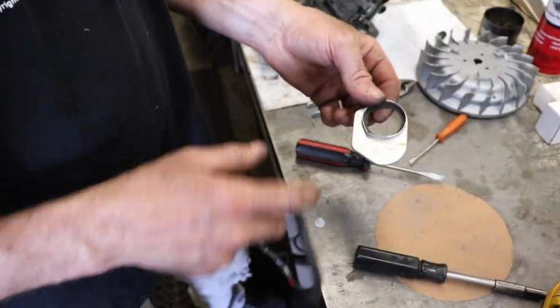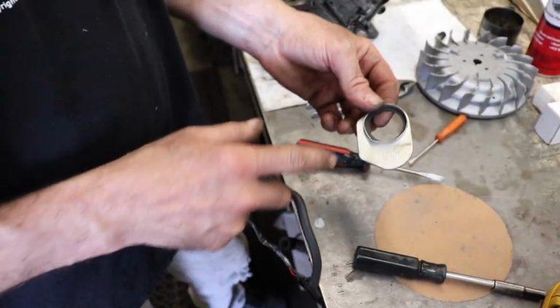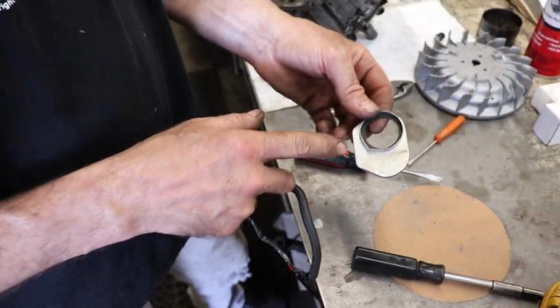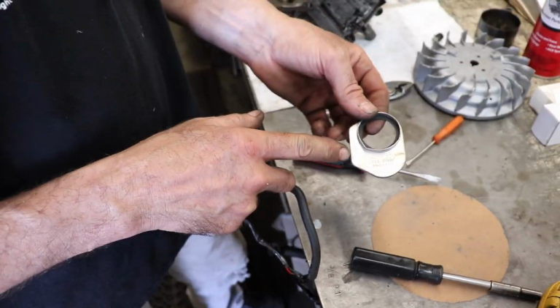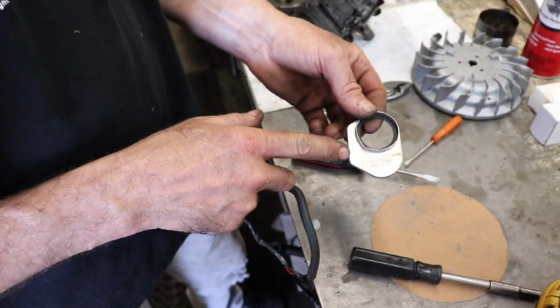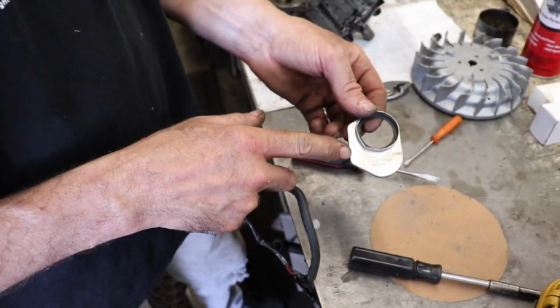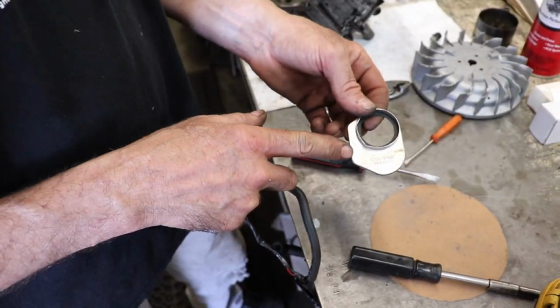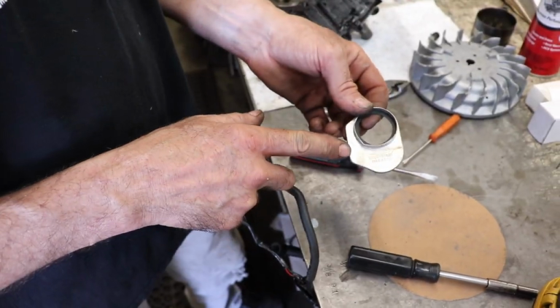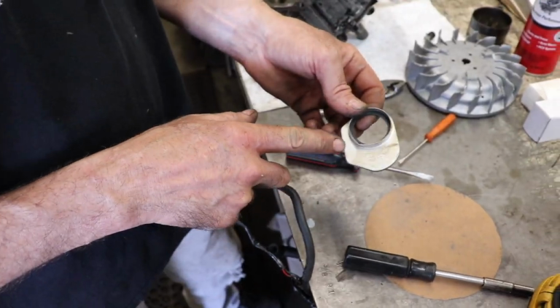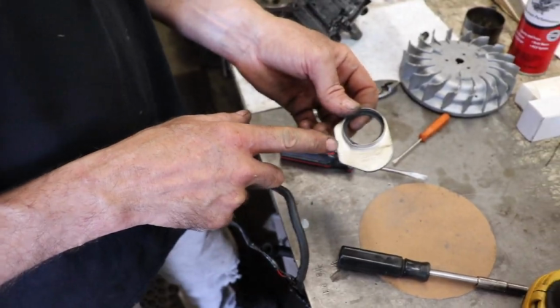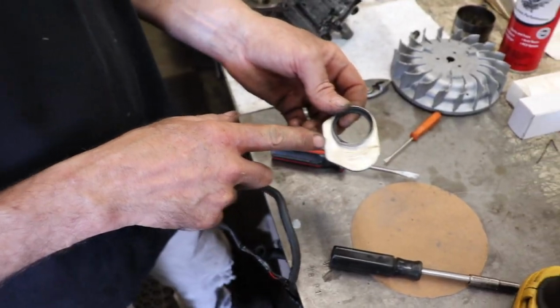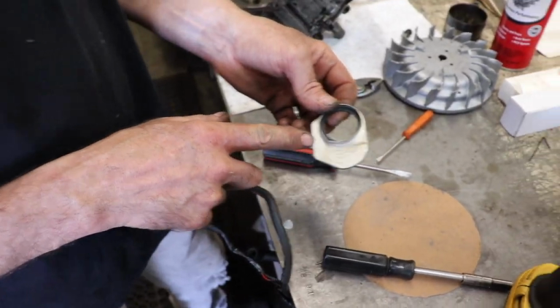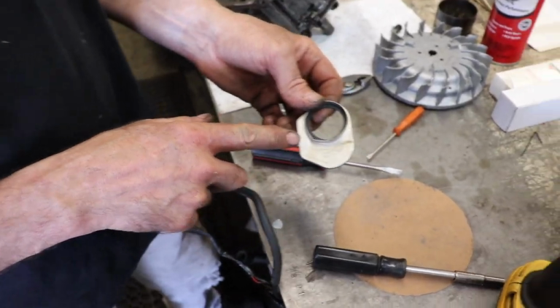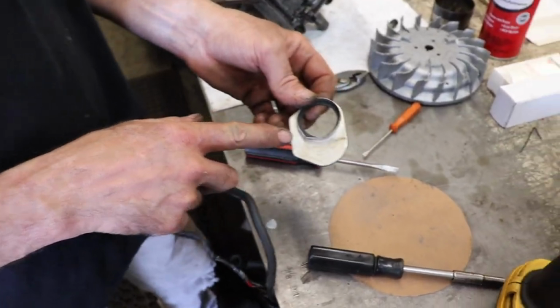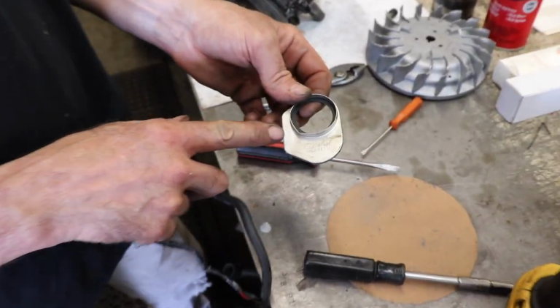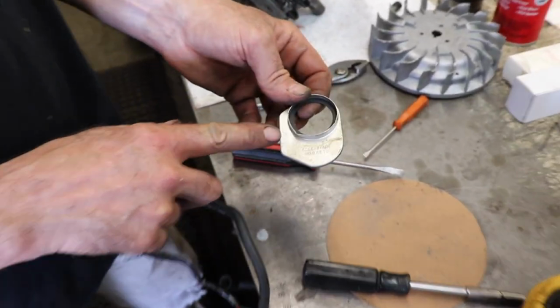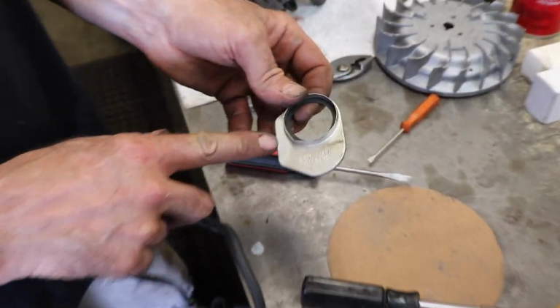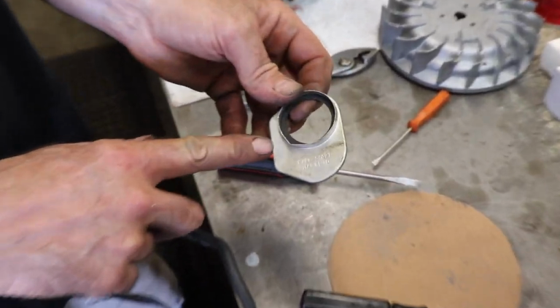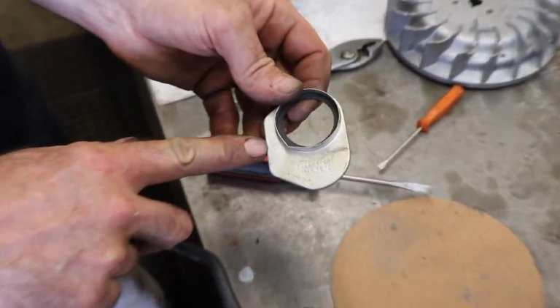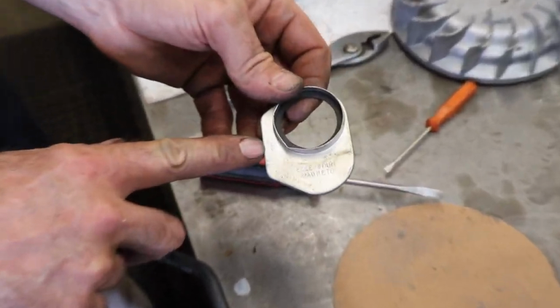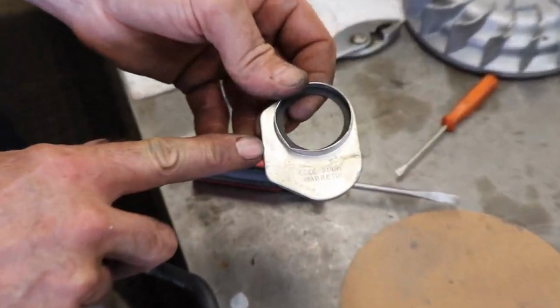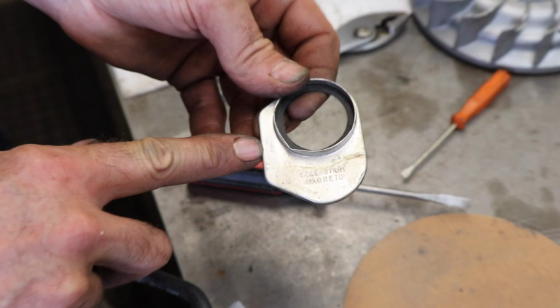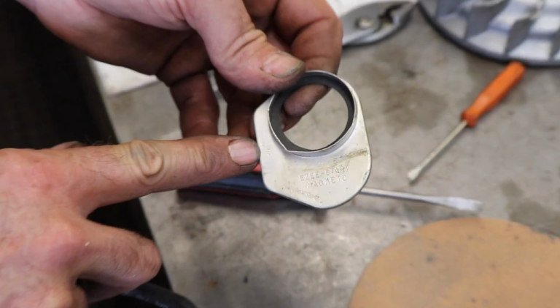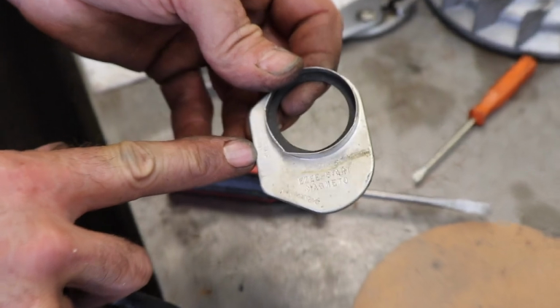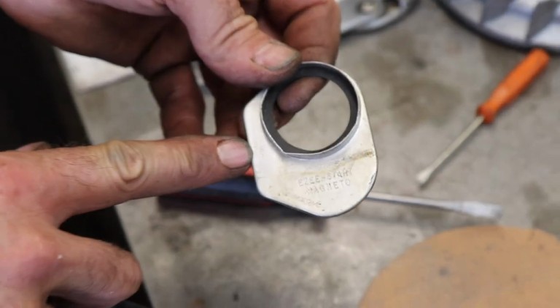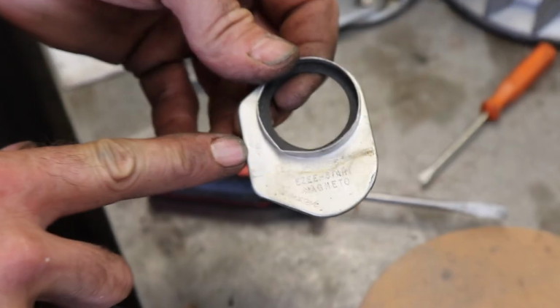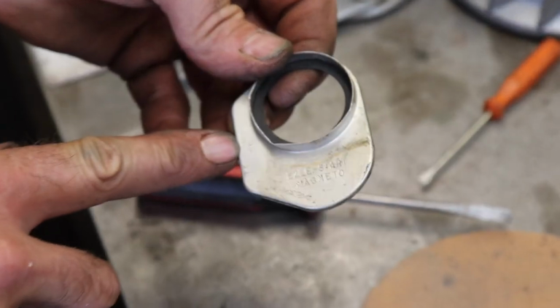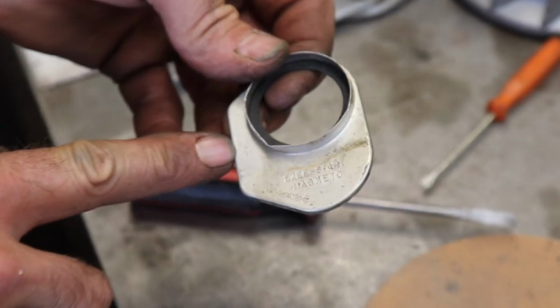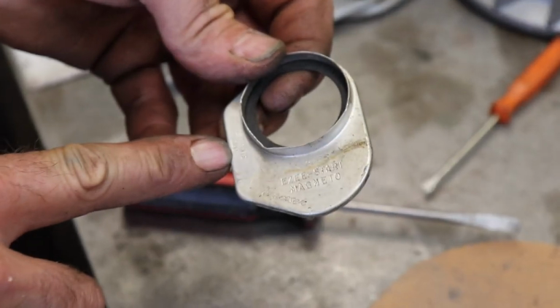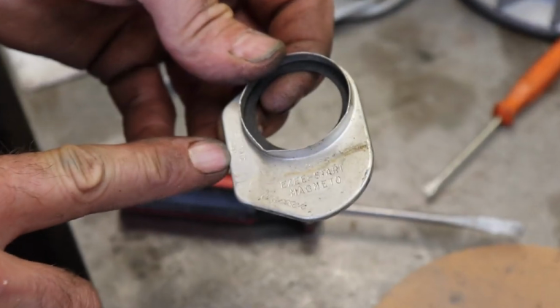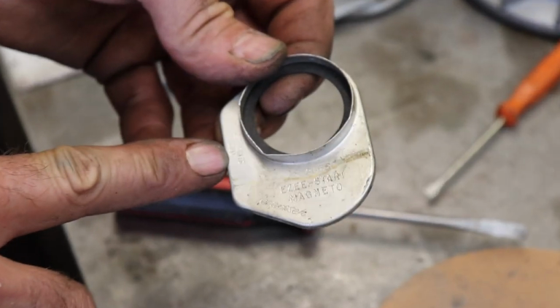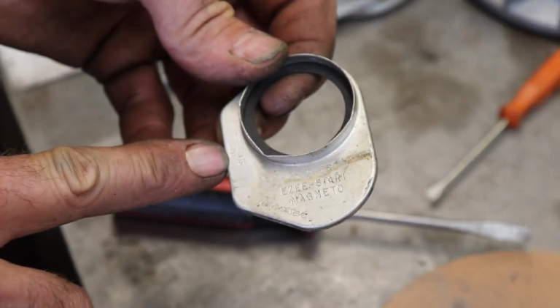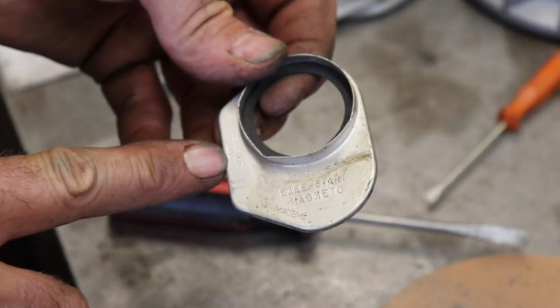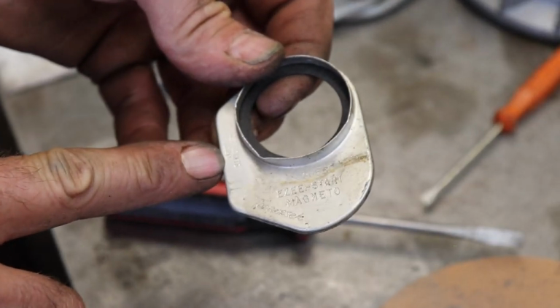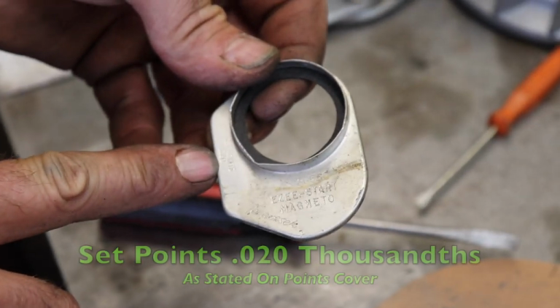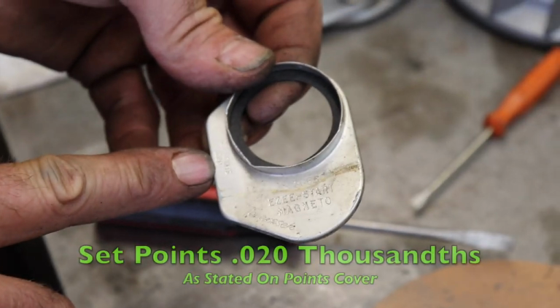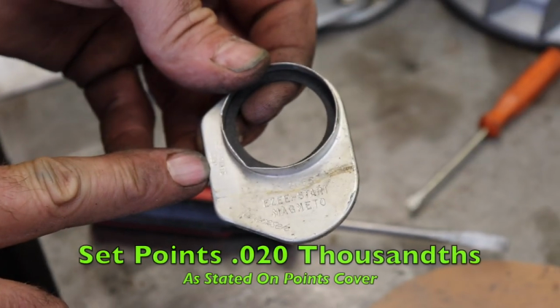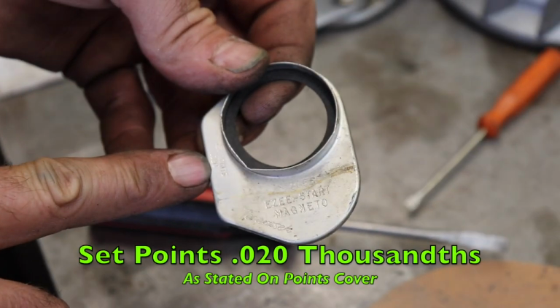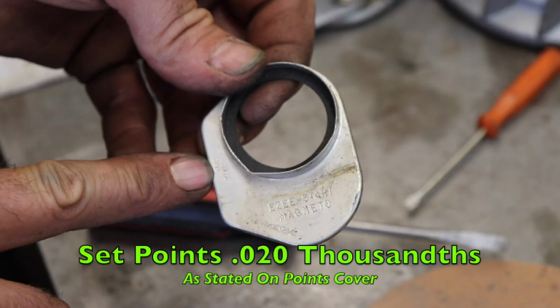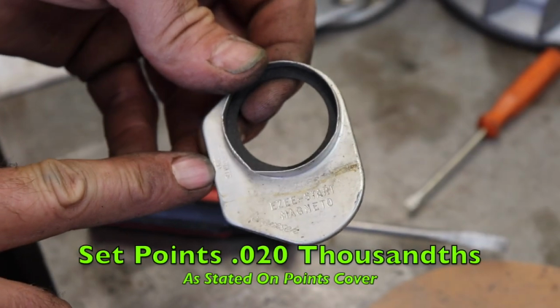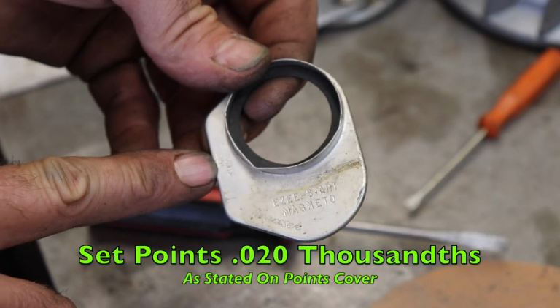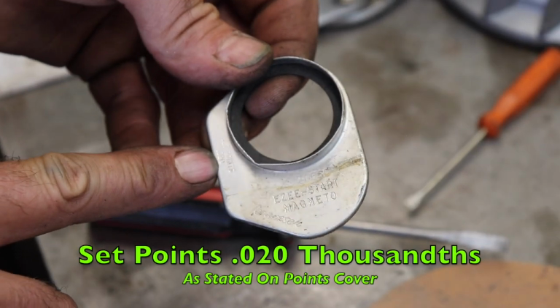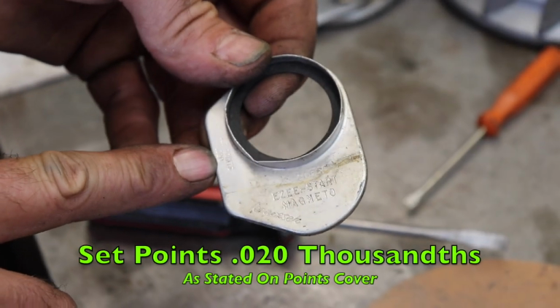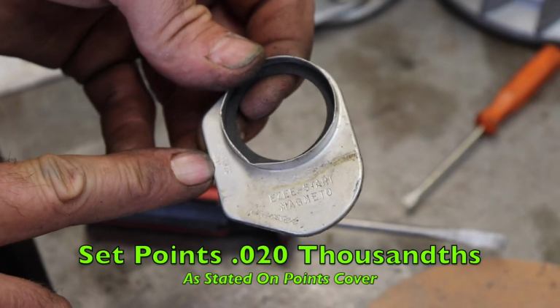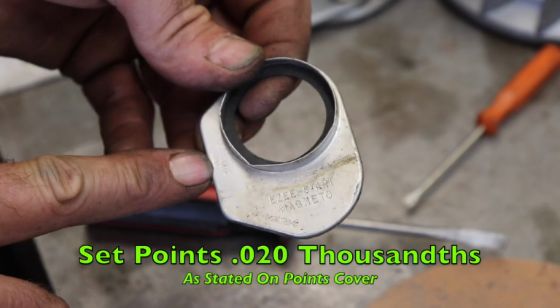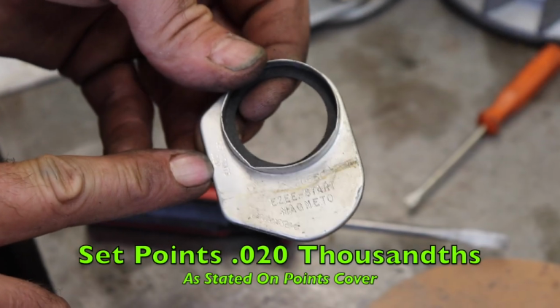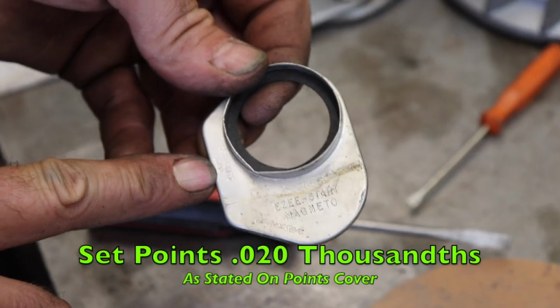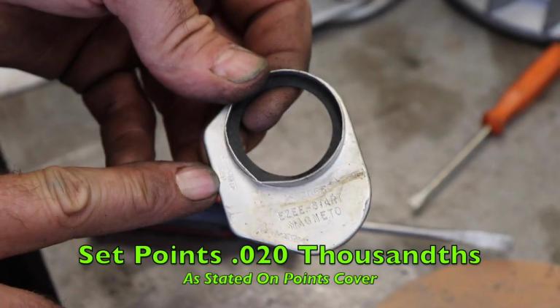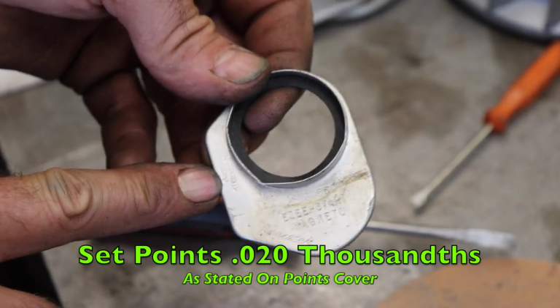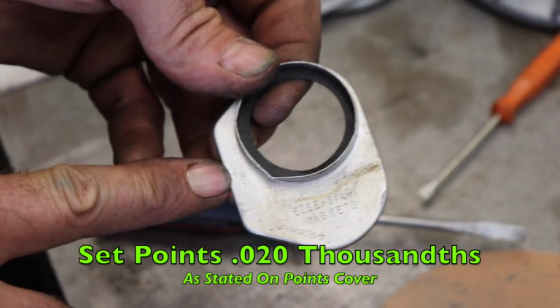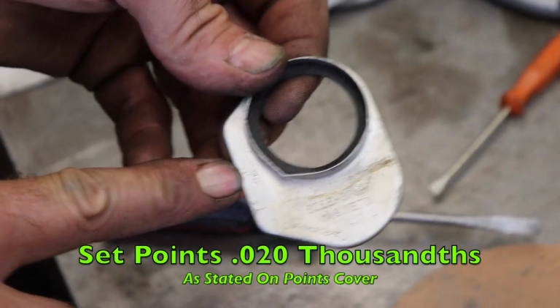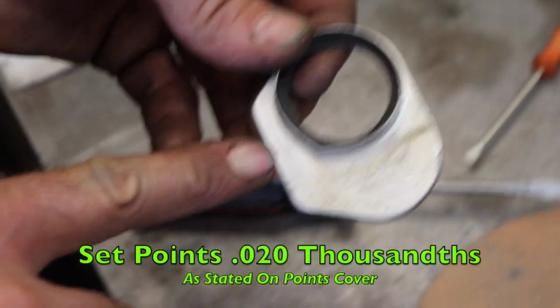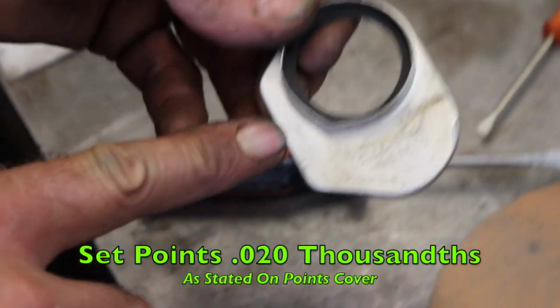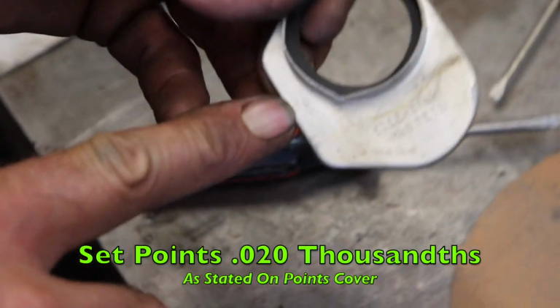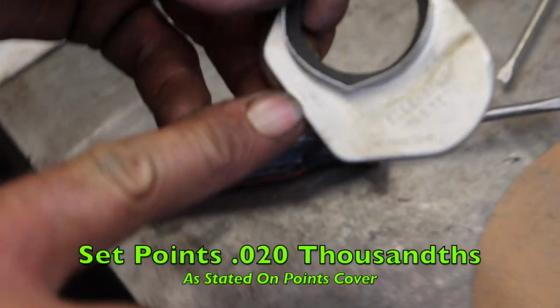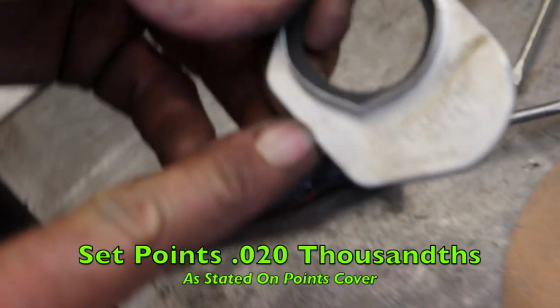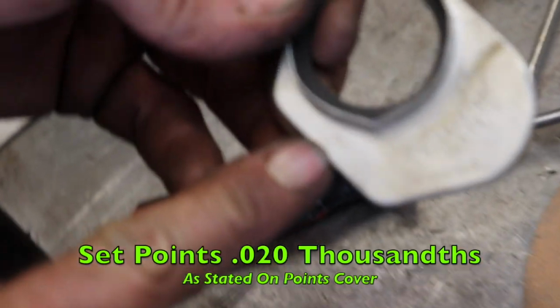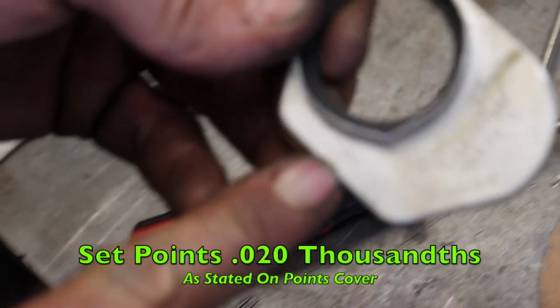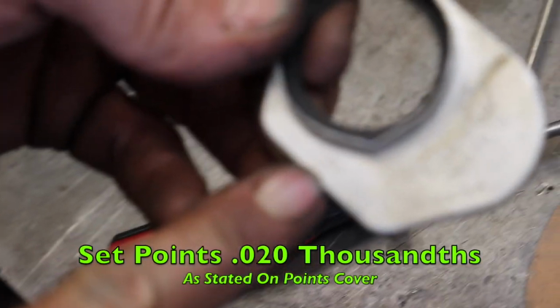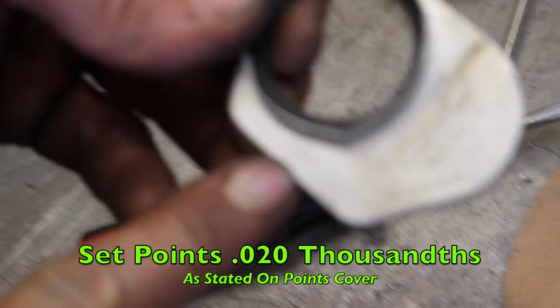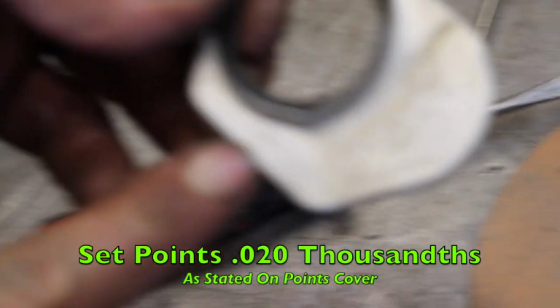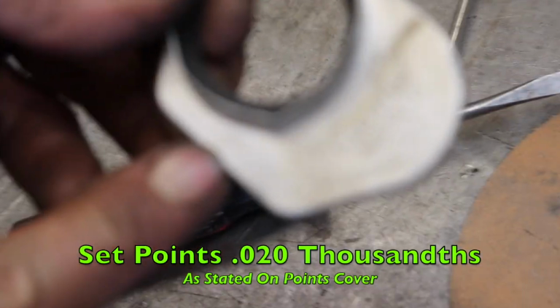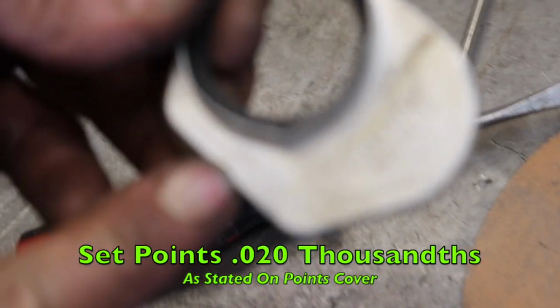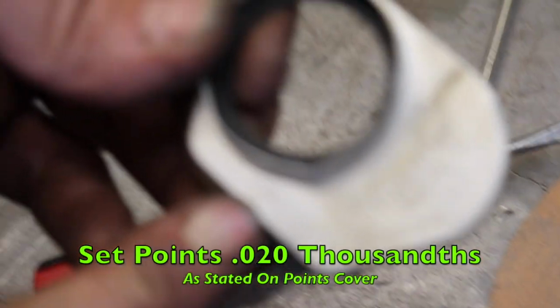Now, on these Tecumsehs, they tell you right there: set points 20 thousandths. It tells you right on the little cover there.